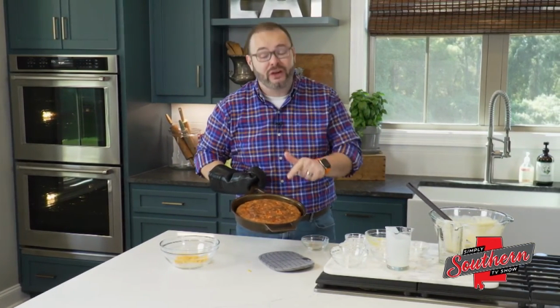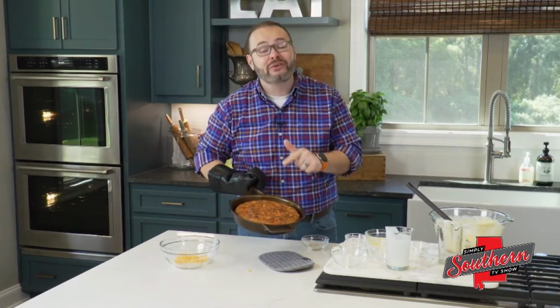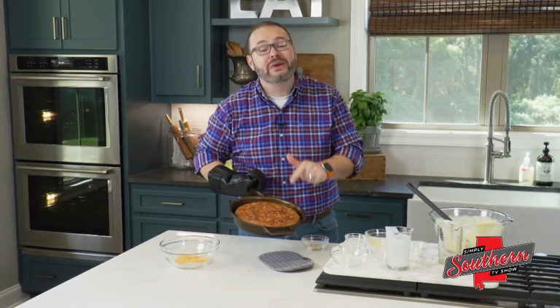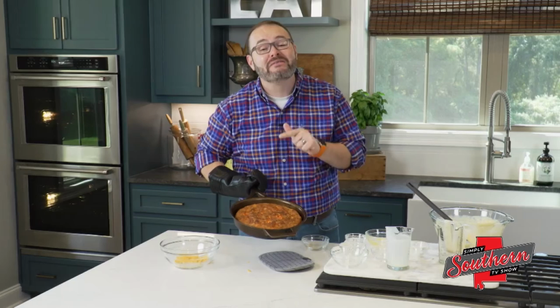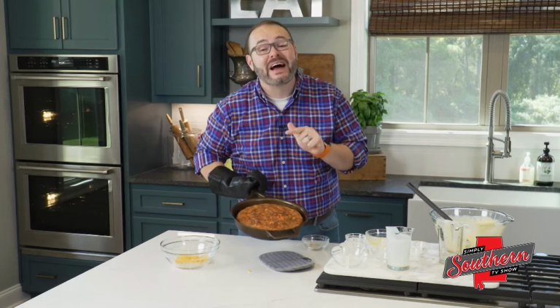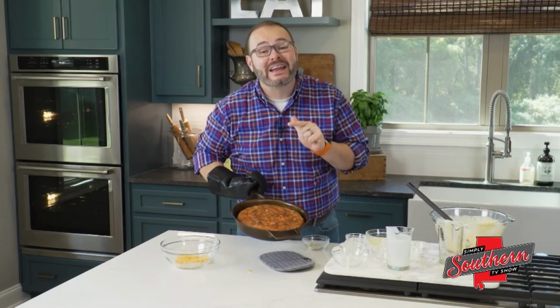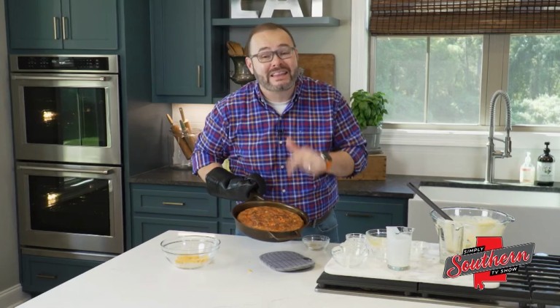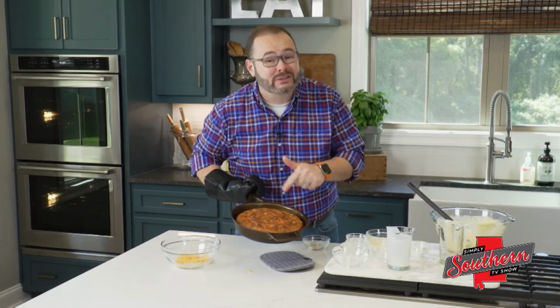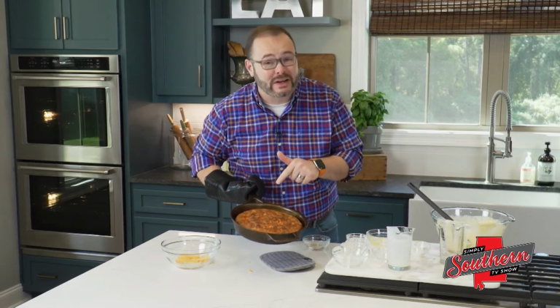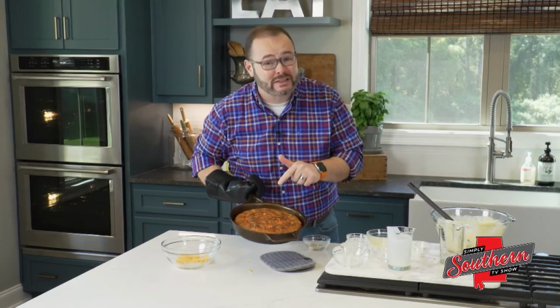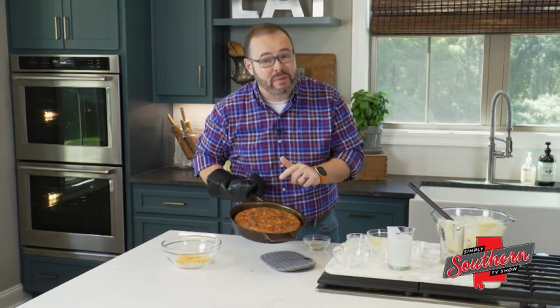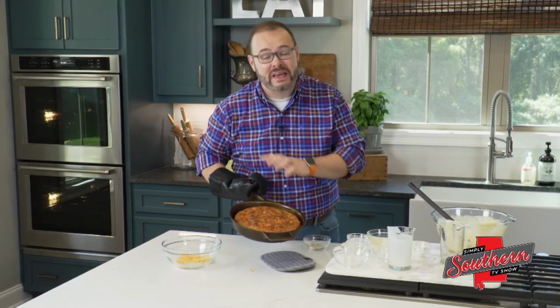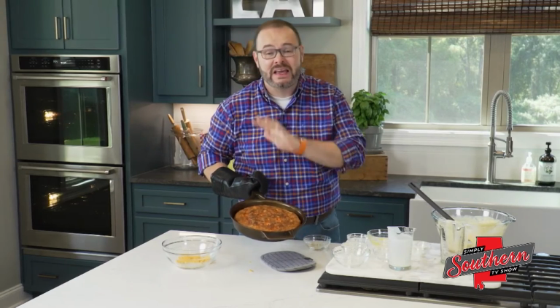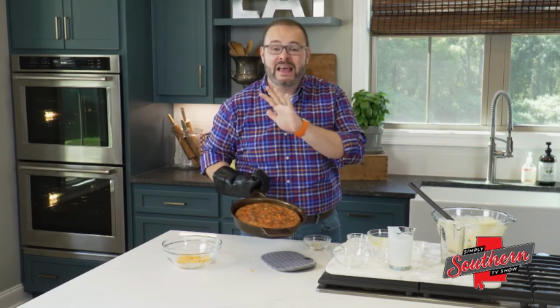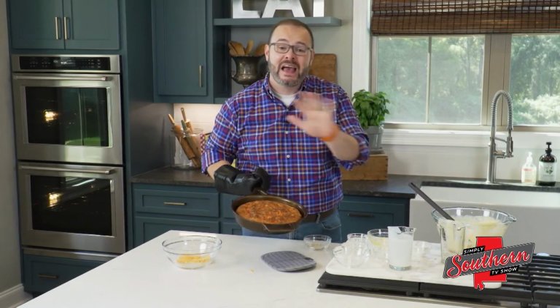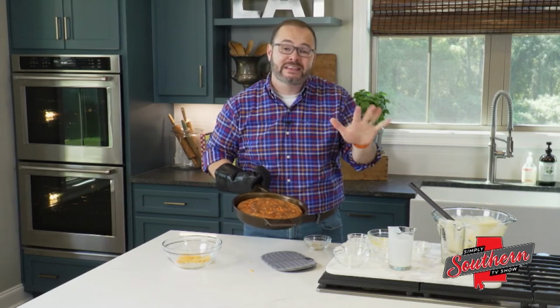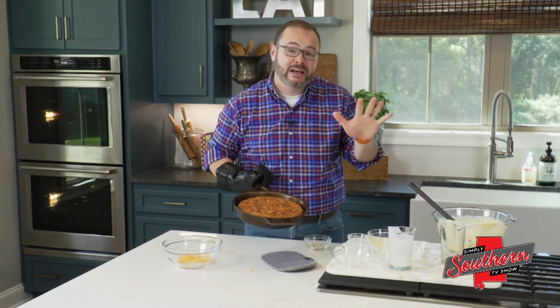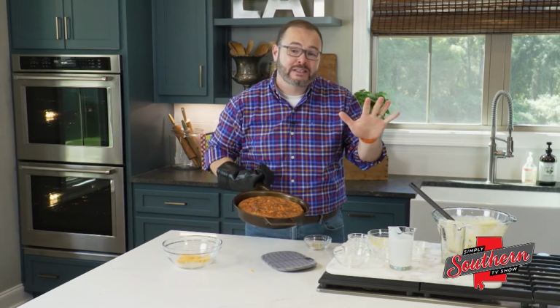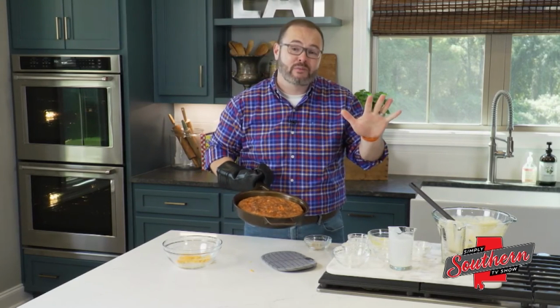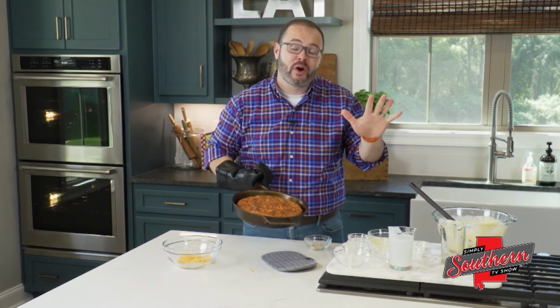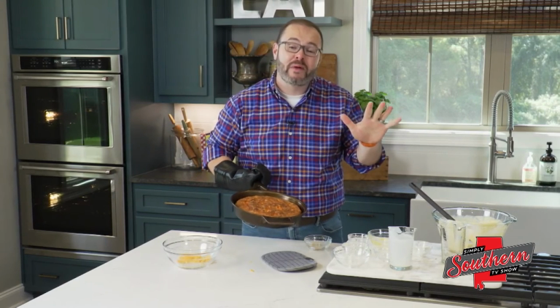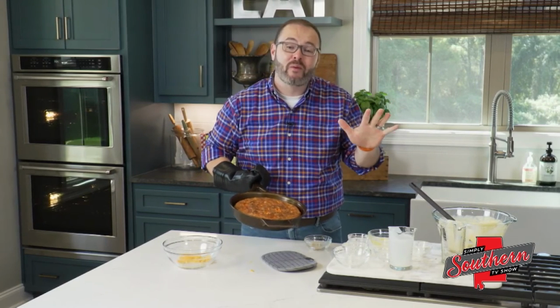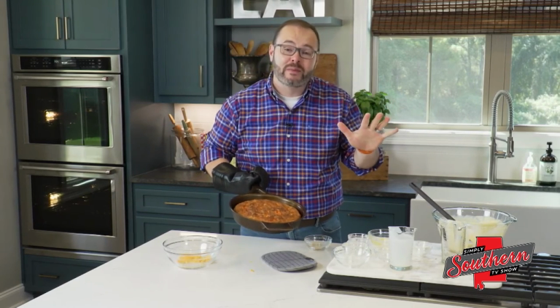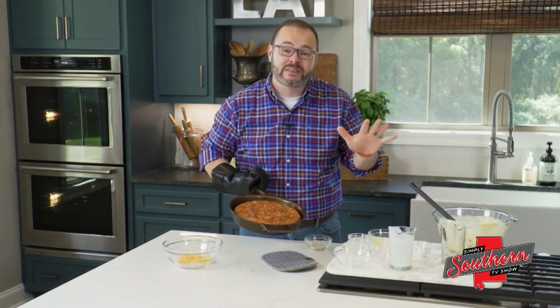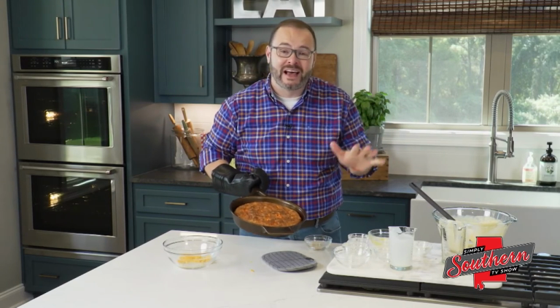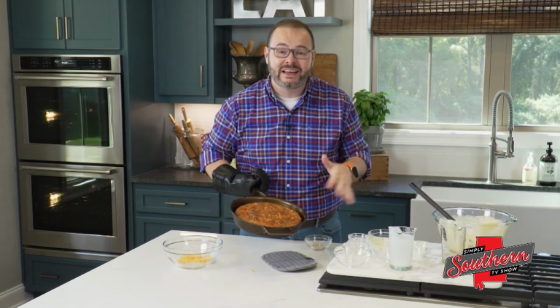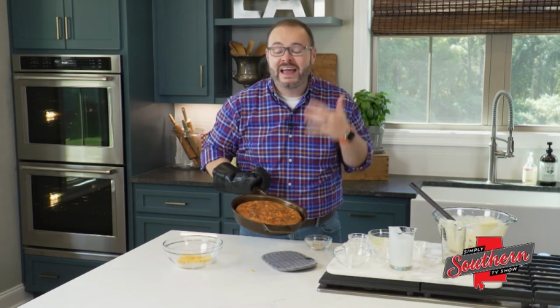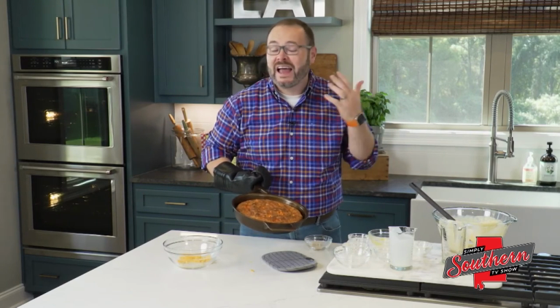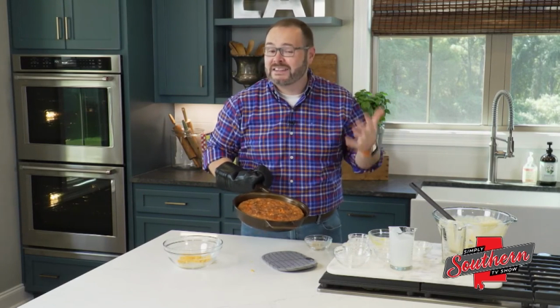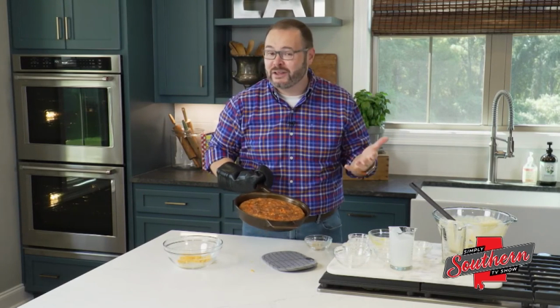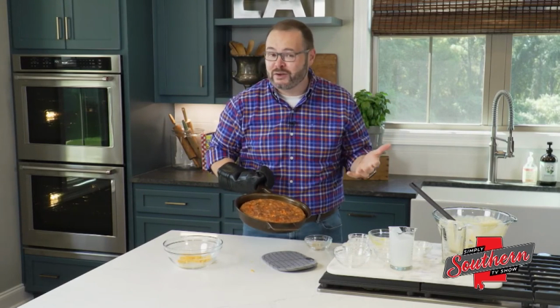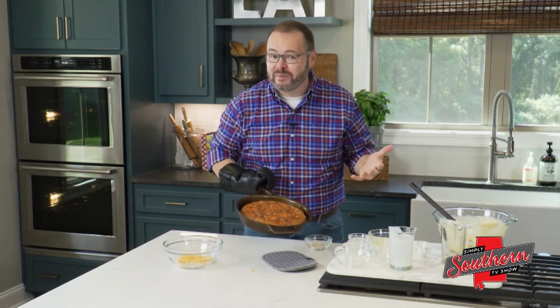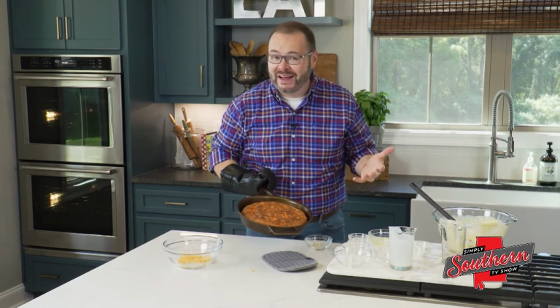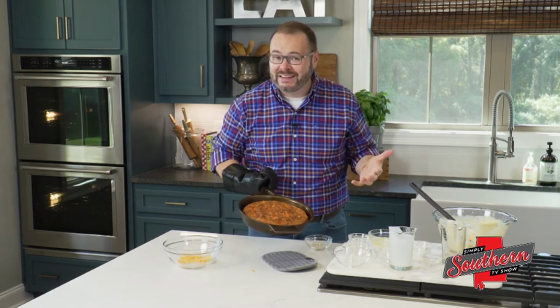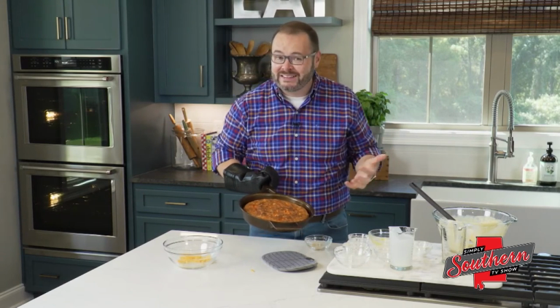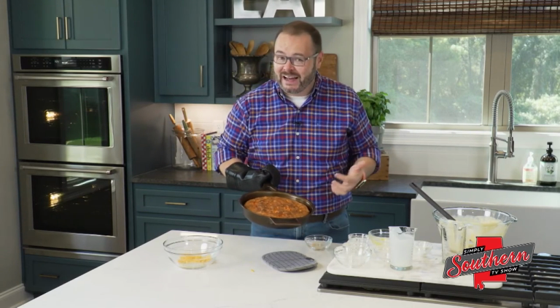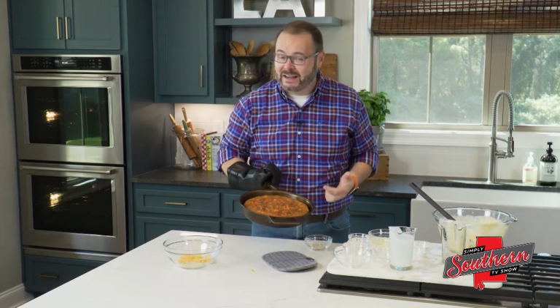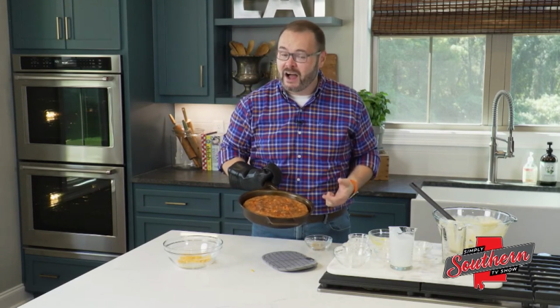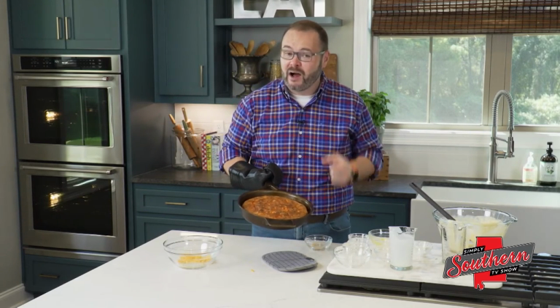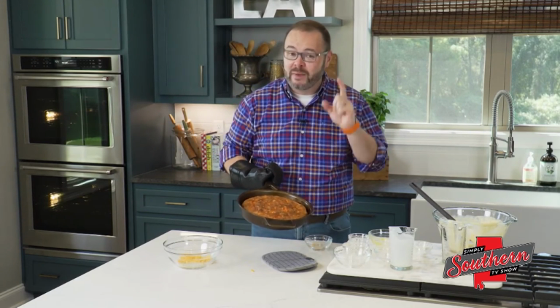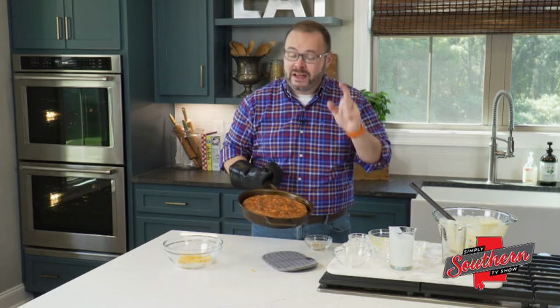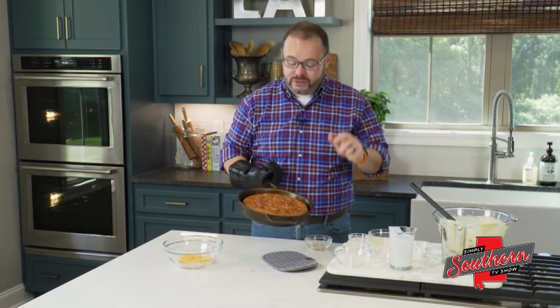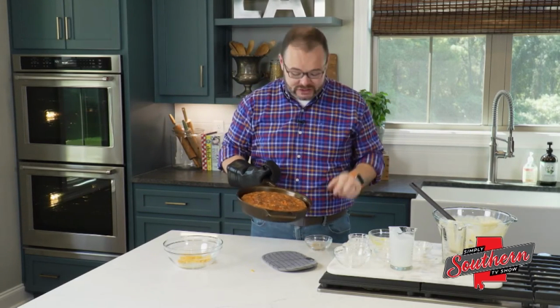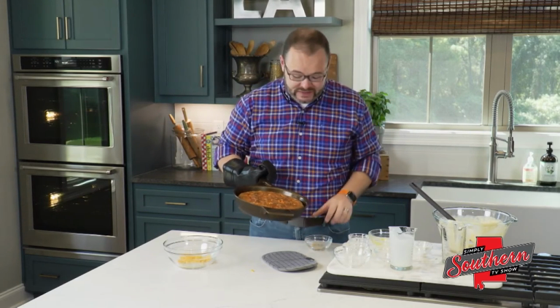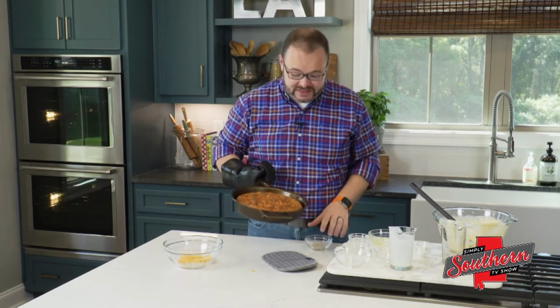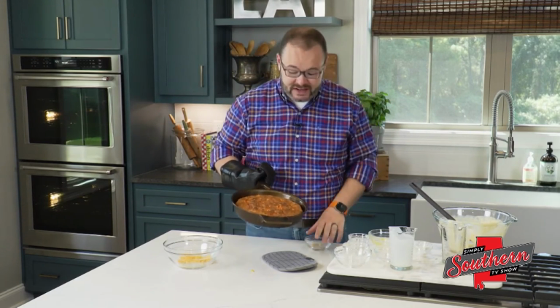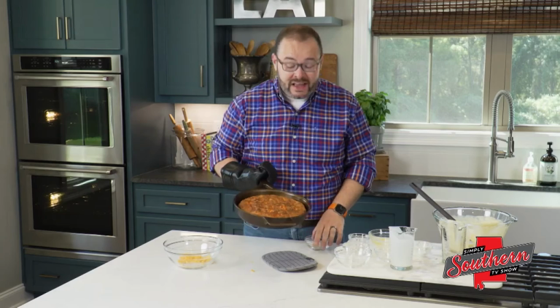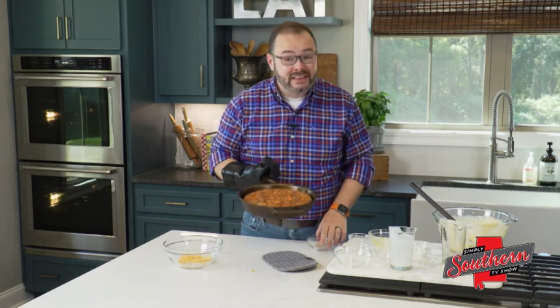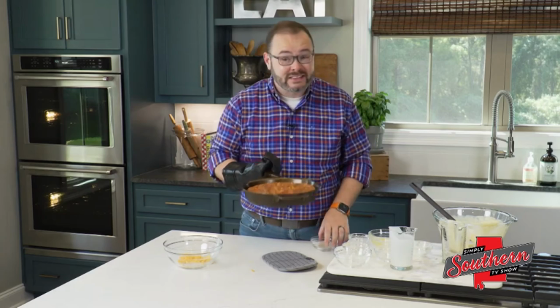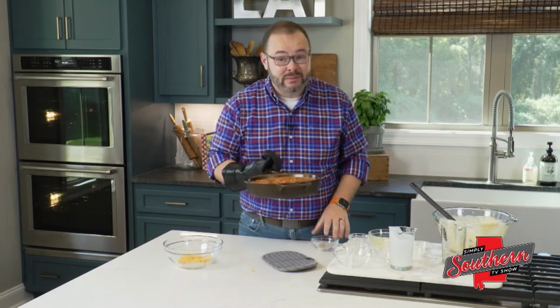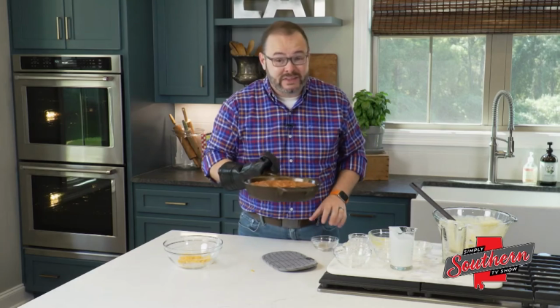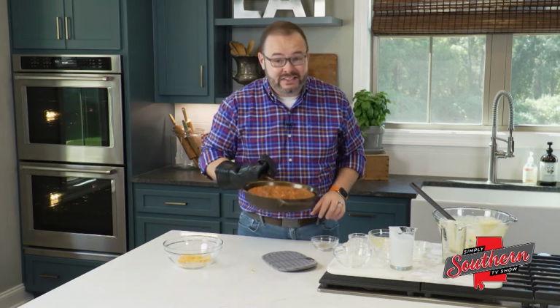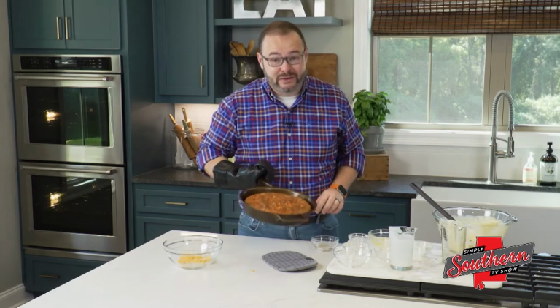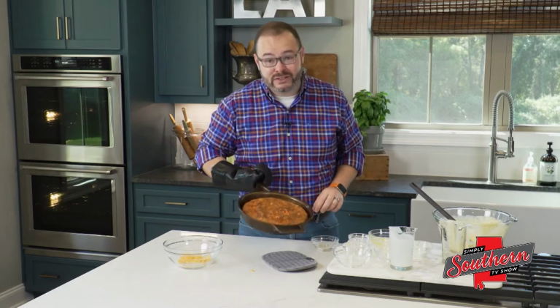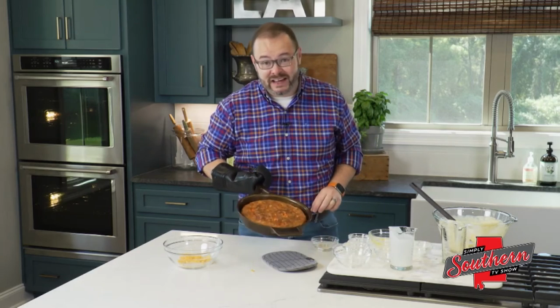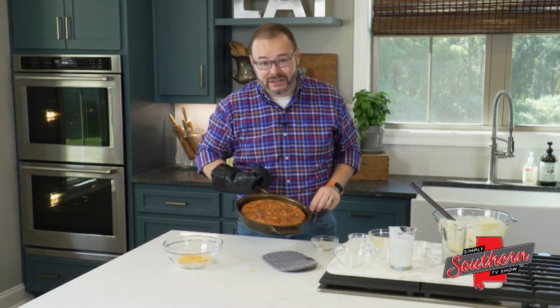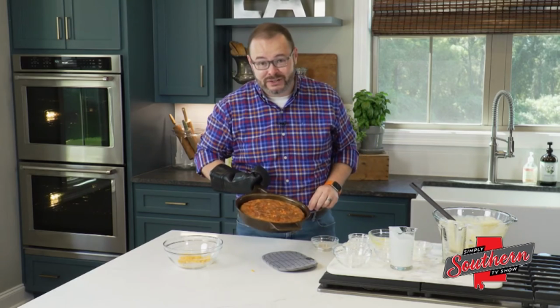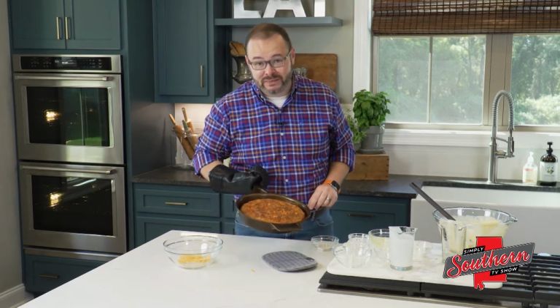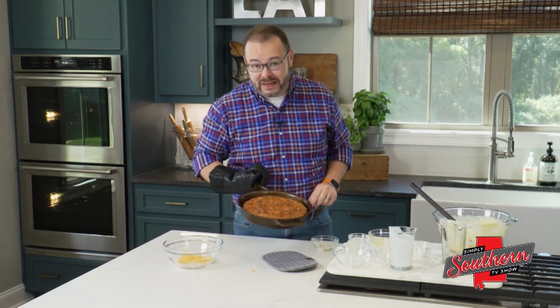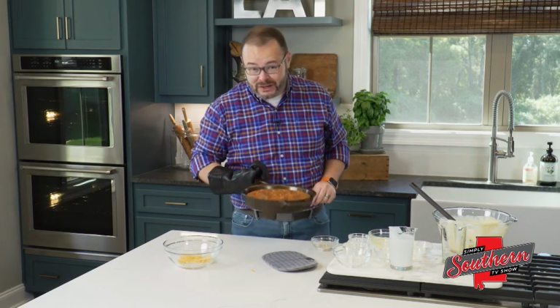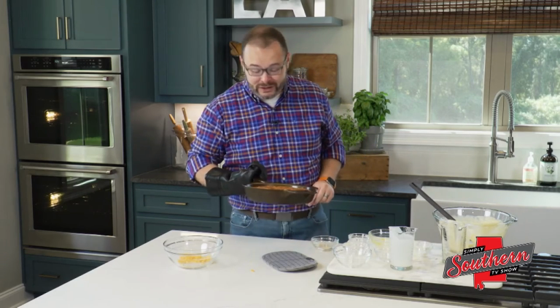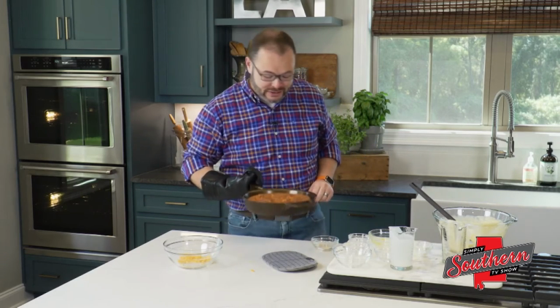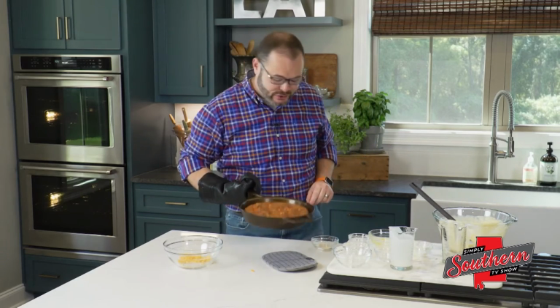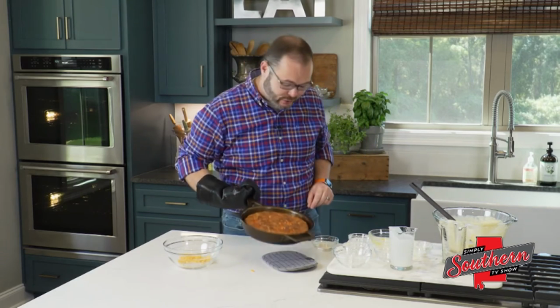Y'all, you can find this recipe and tons more on my website at southernbite.com. Just visit the Simply Southern section. Y'all enjoy.